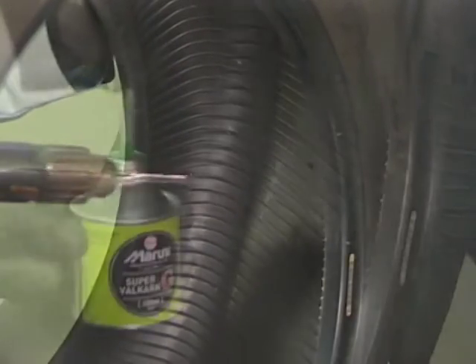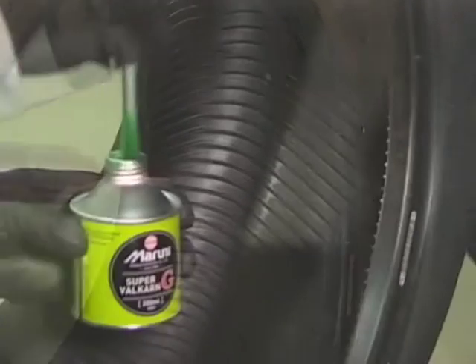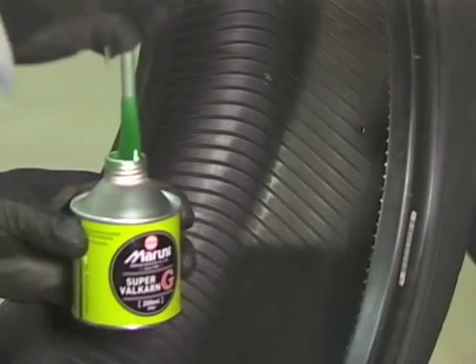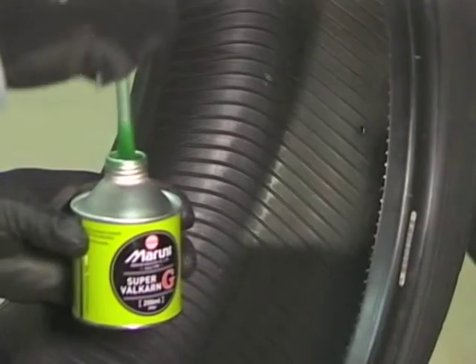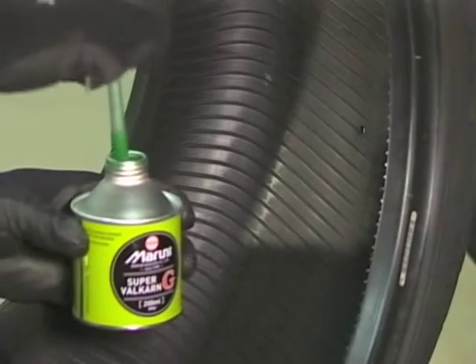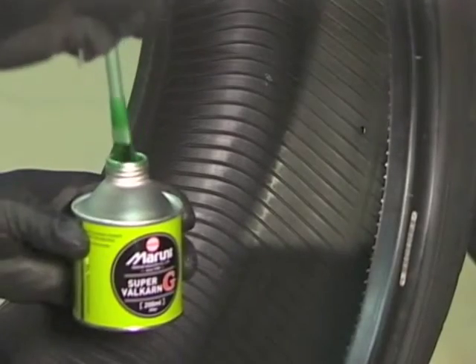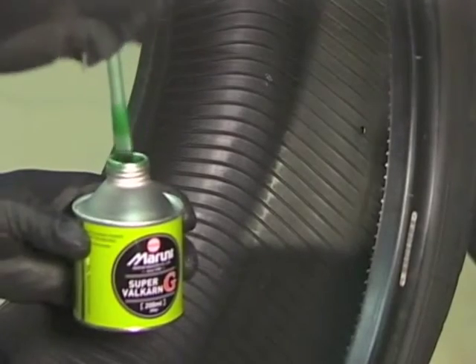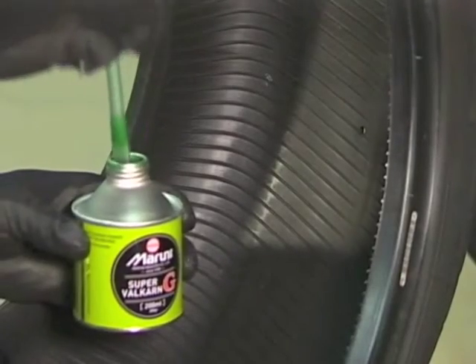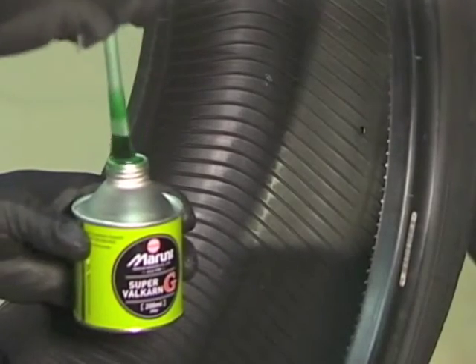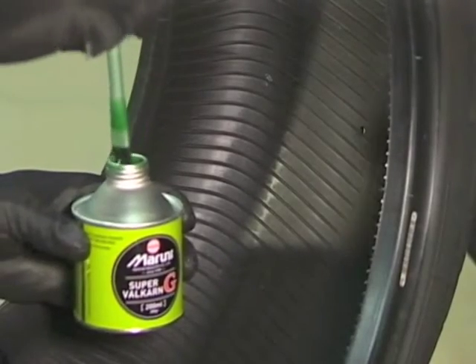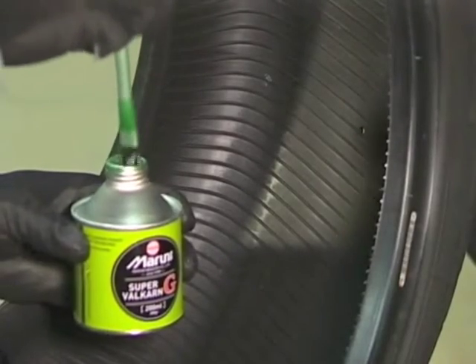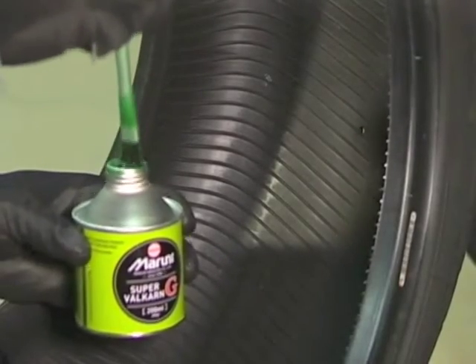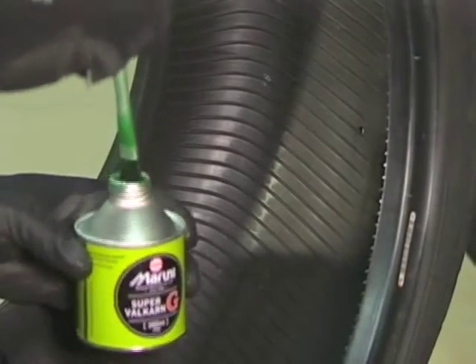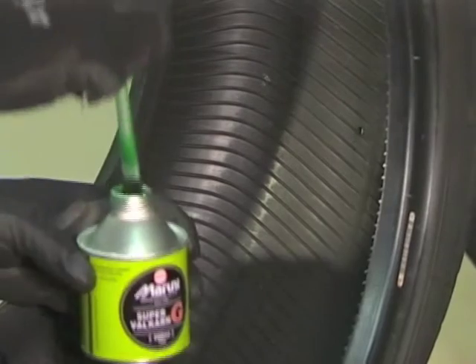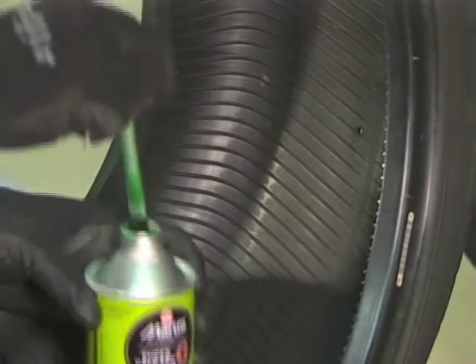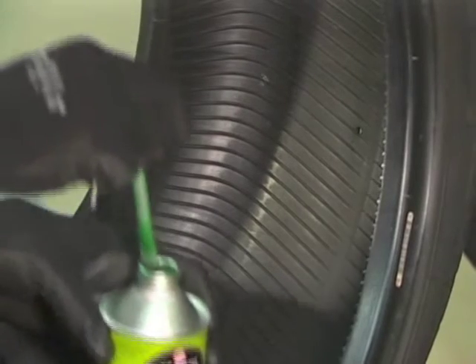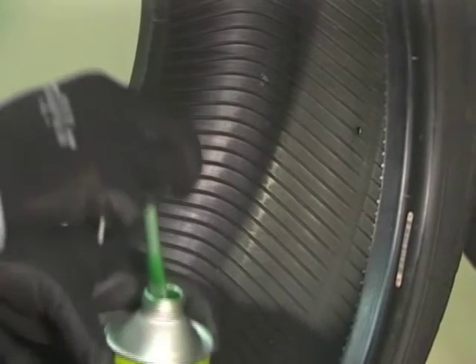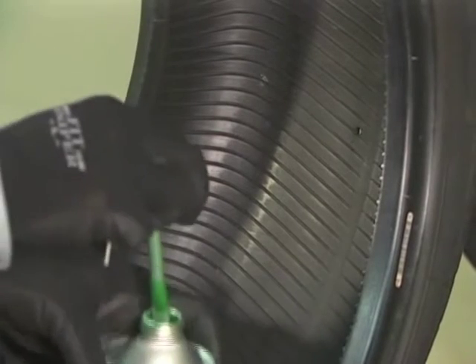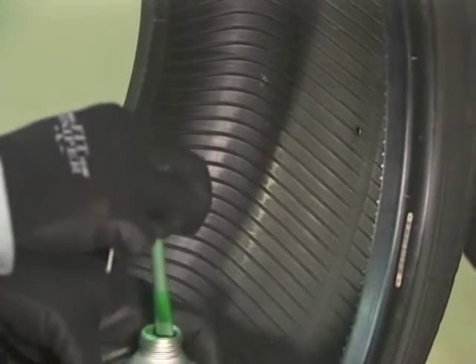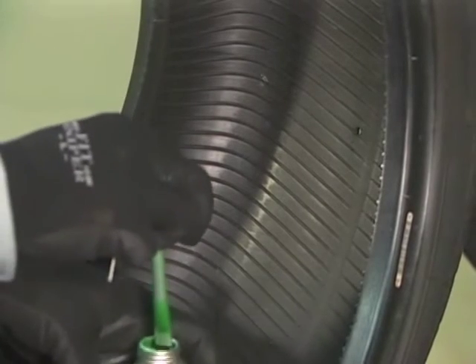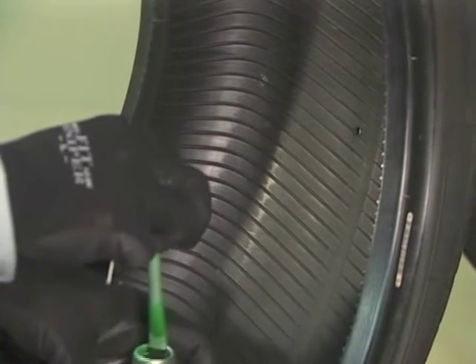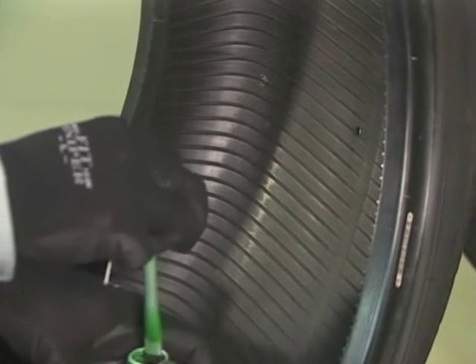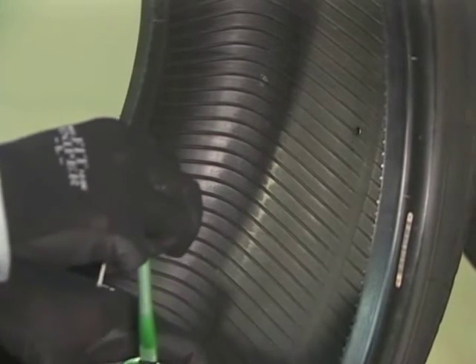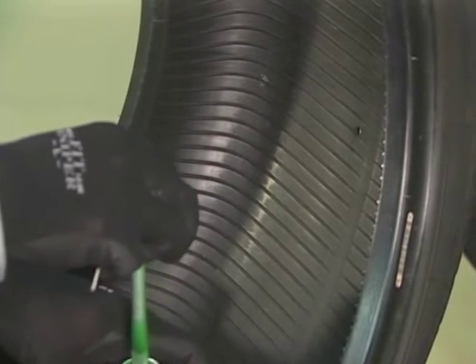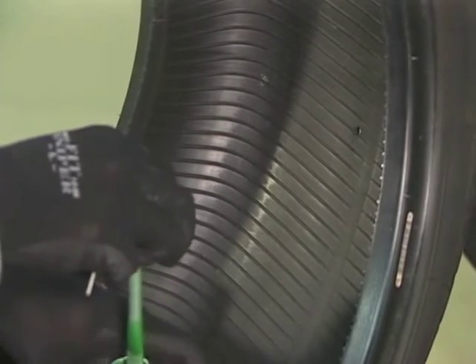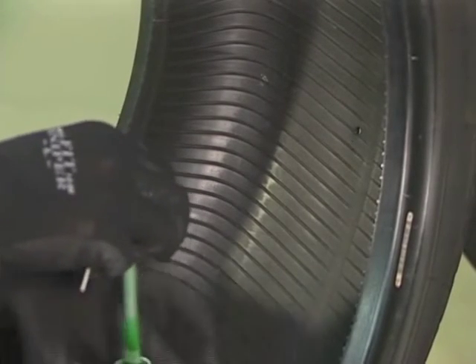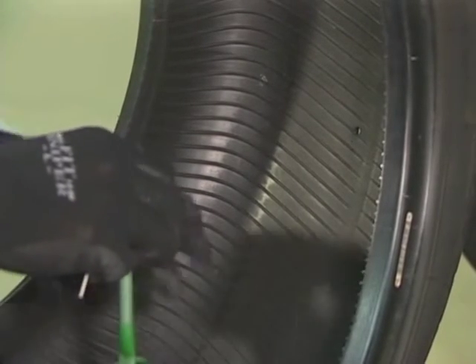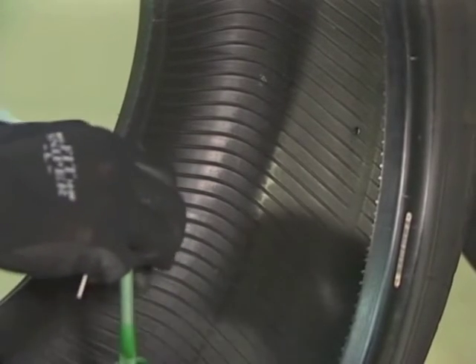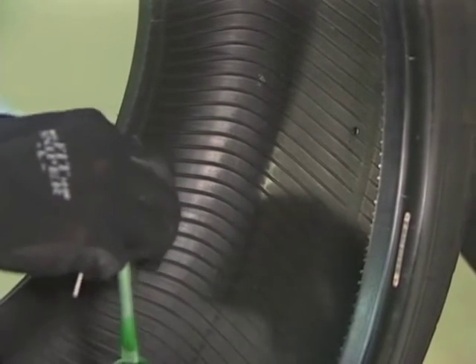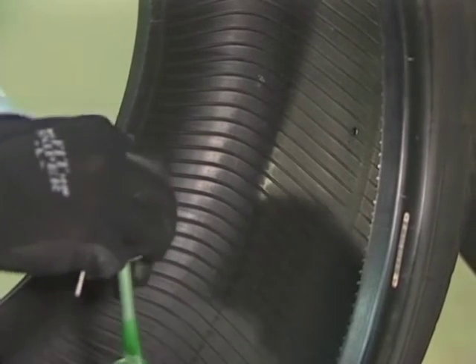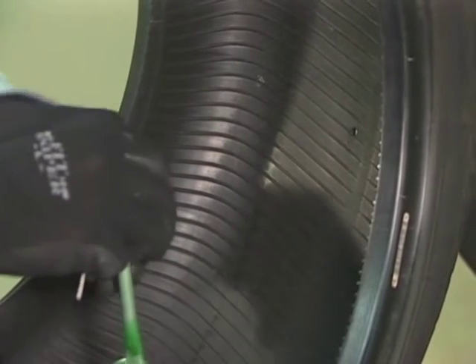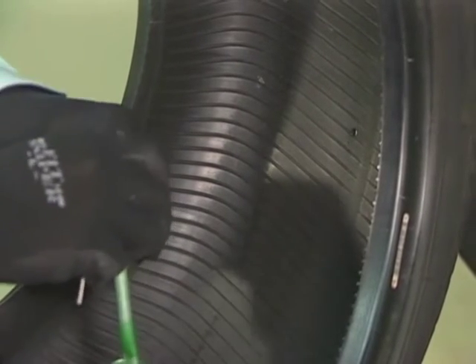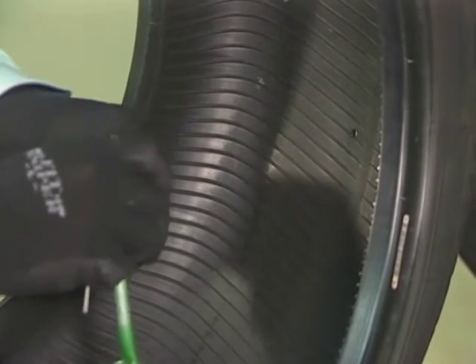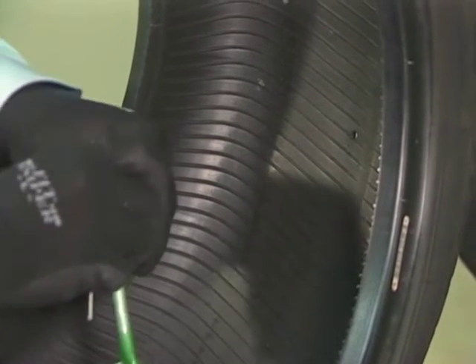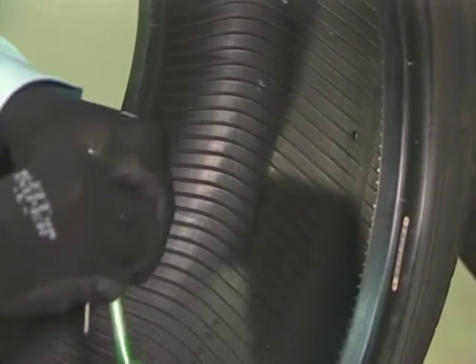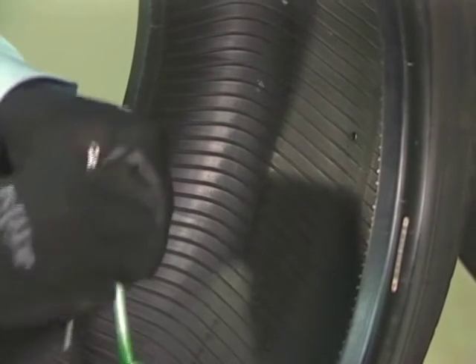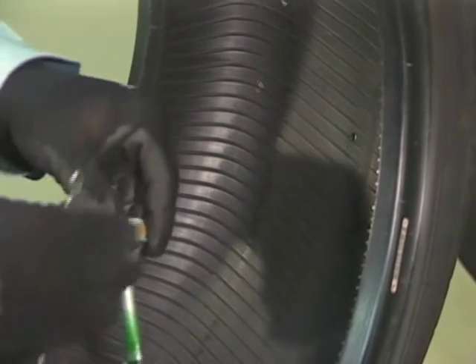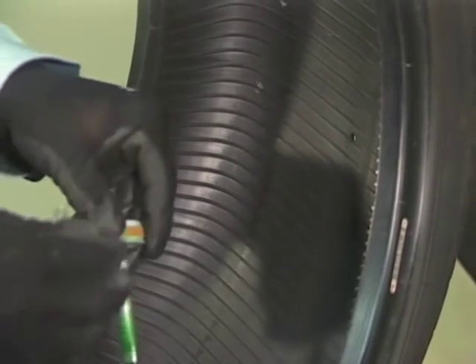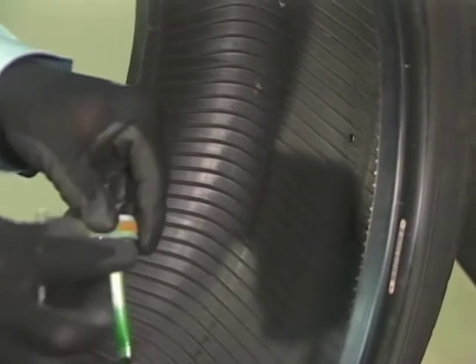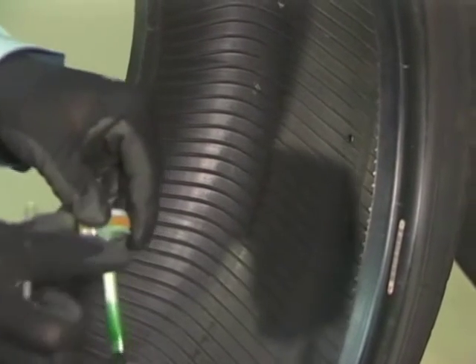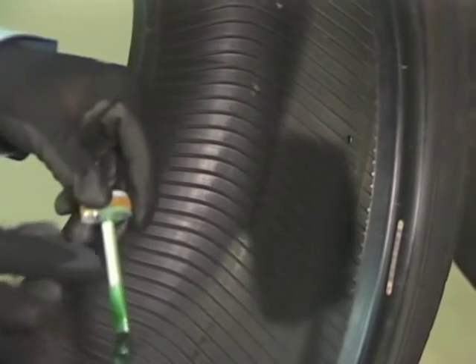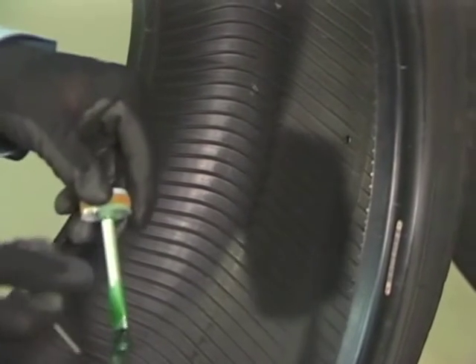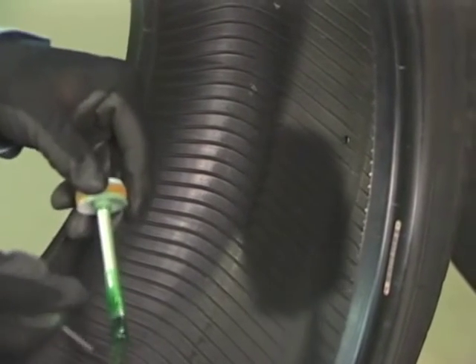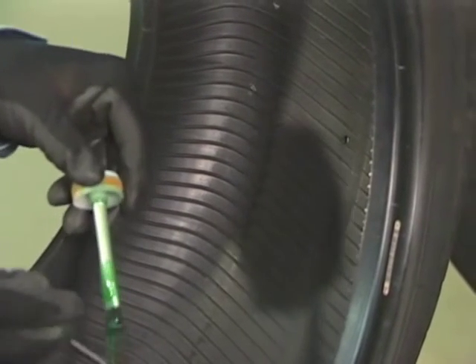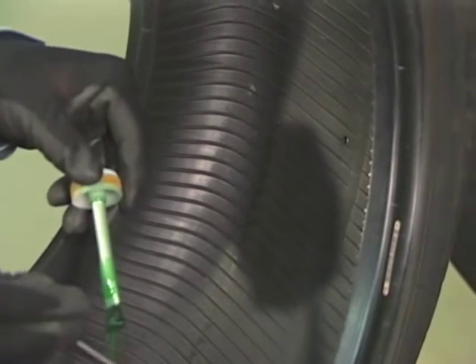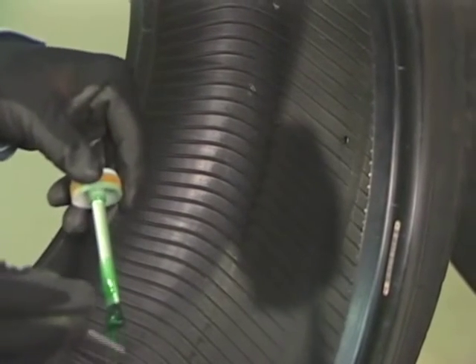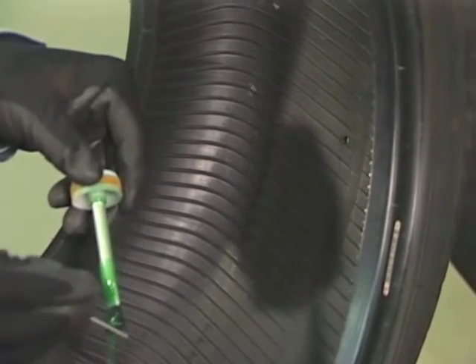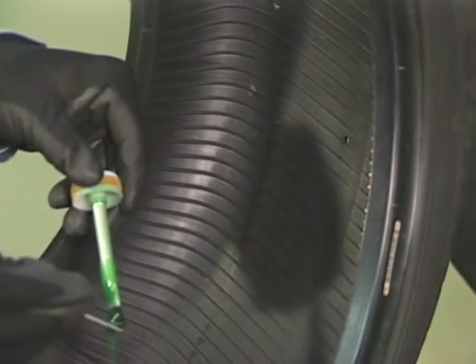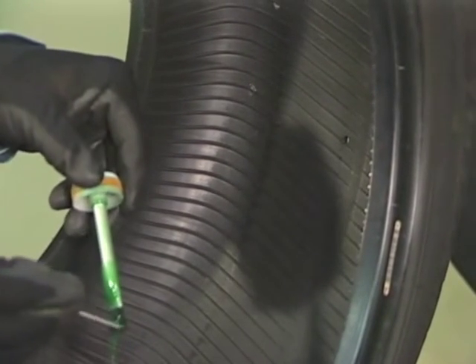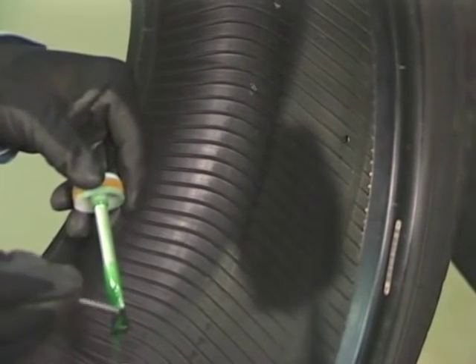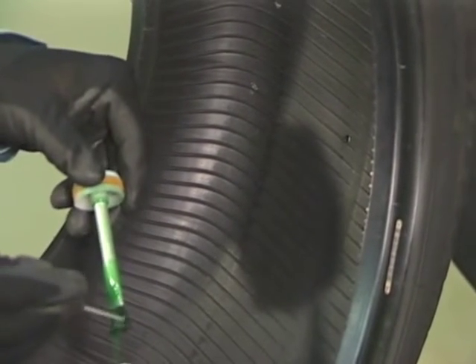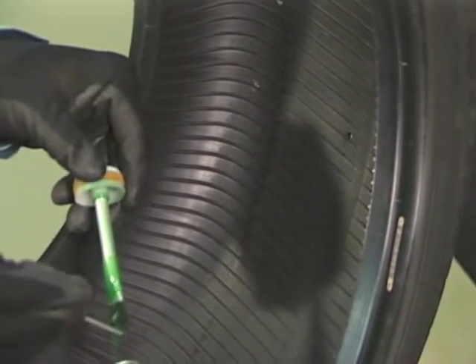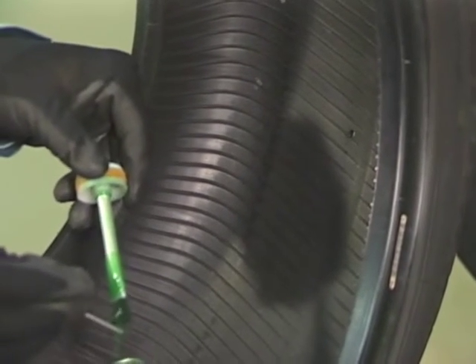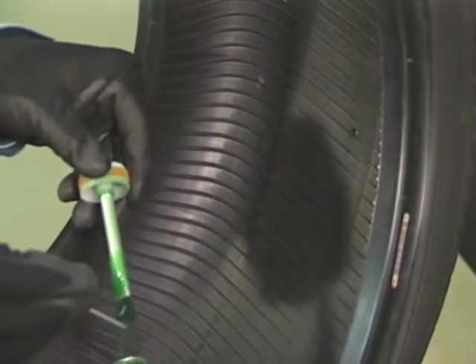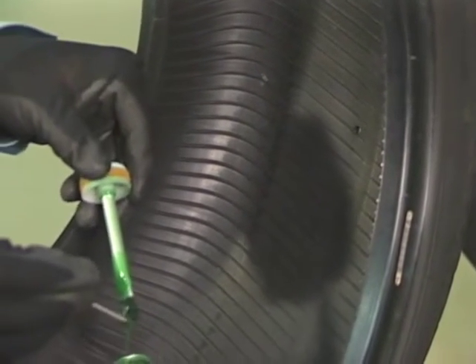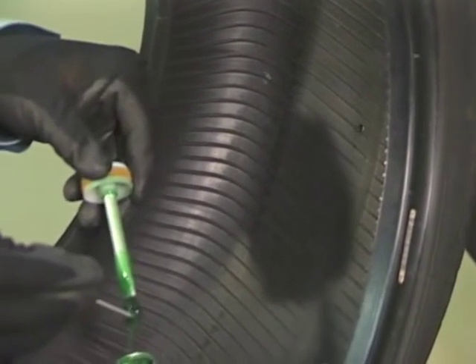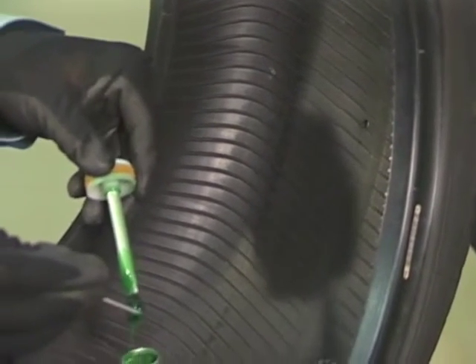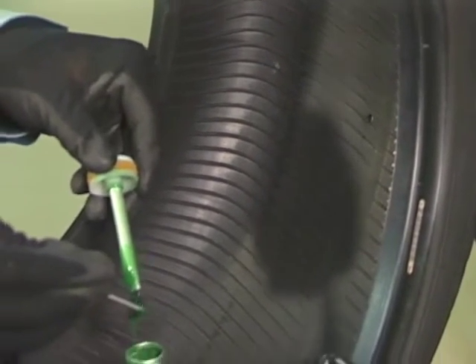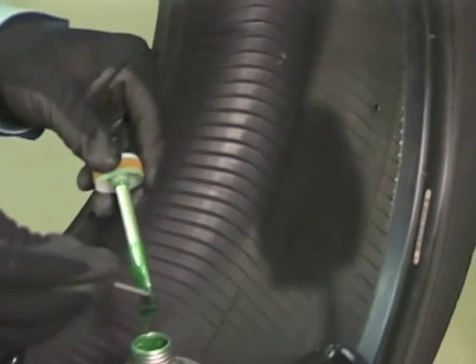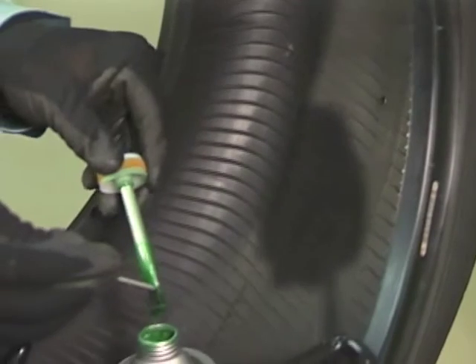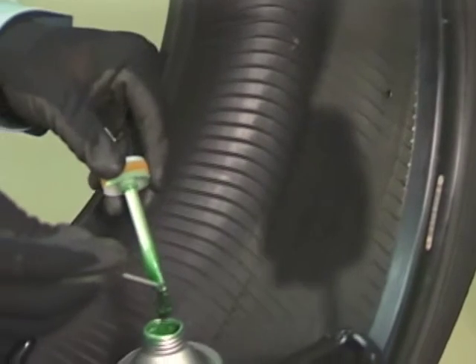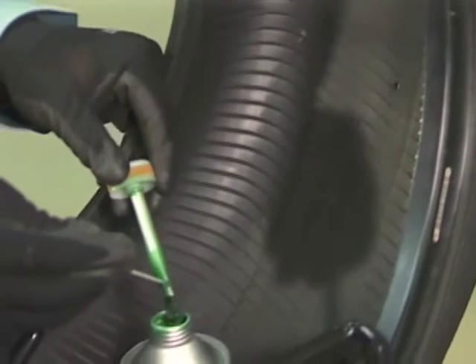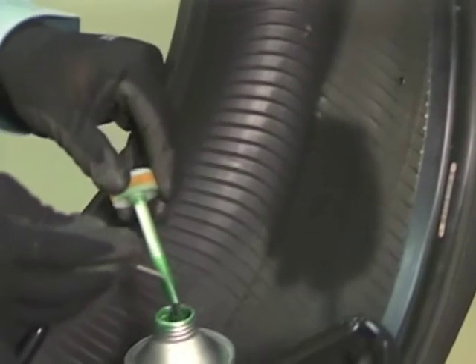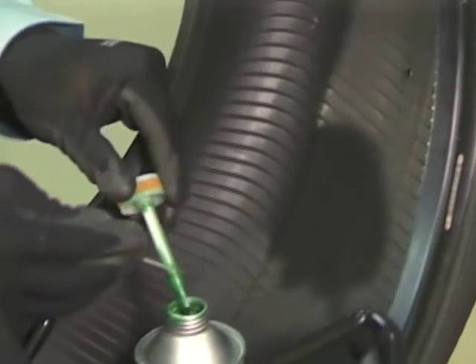Apply Super Valkarn G or Super Valkarn G CFC free into the puncture flaw.